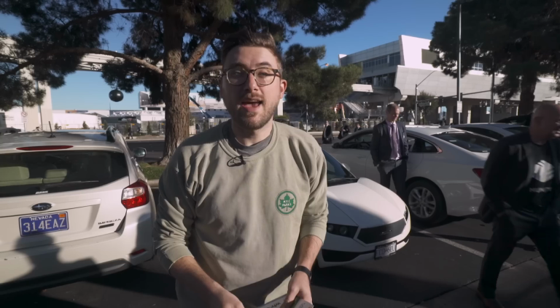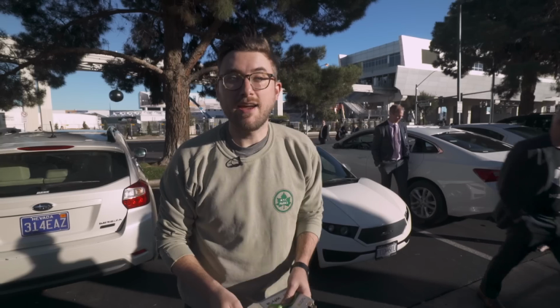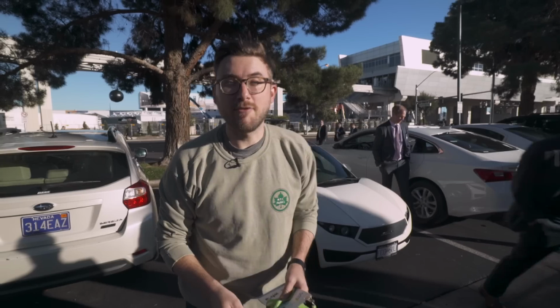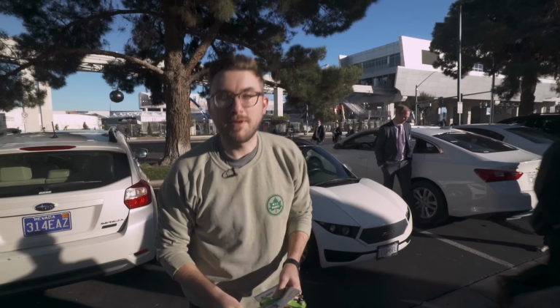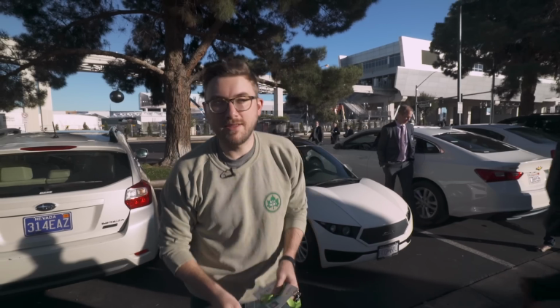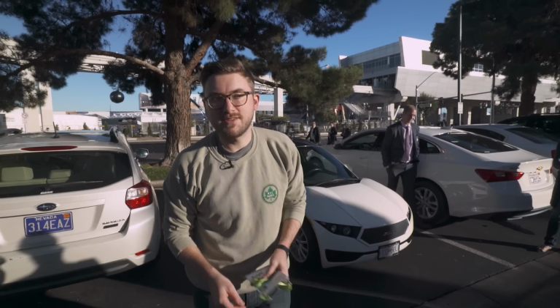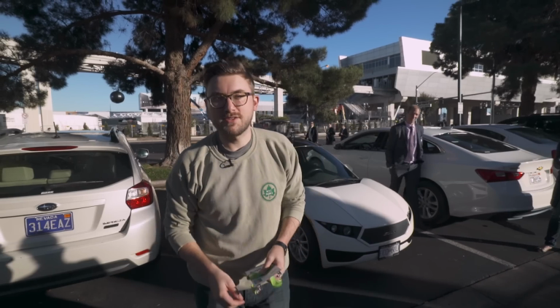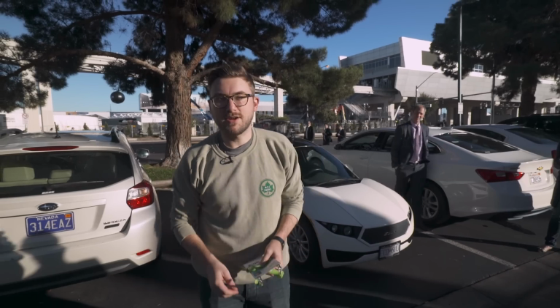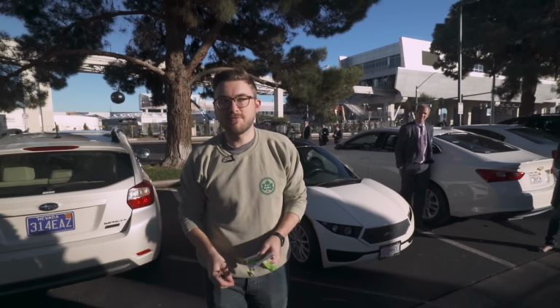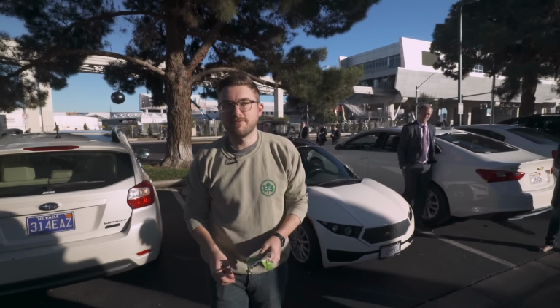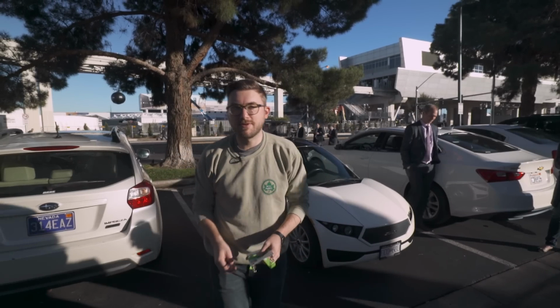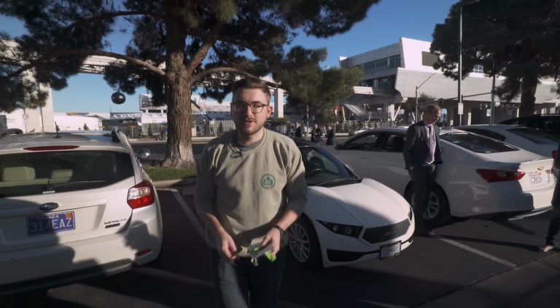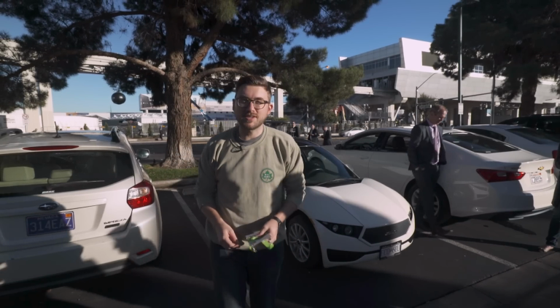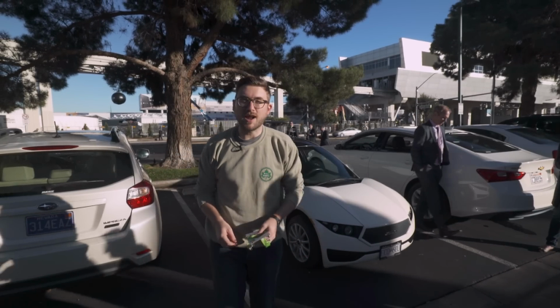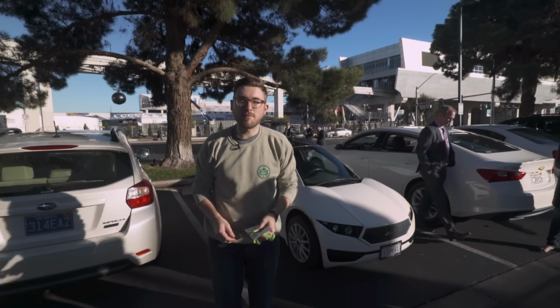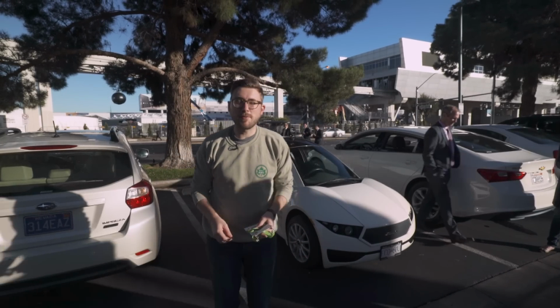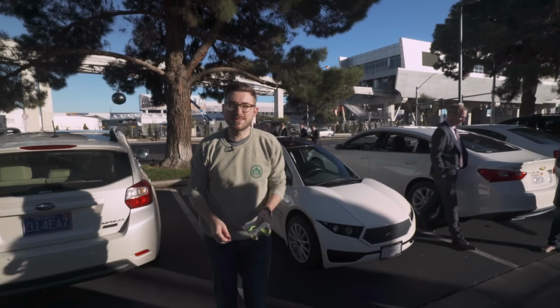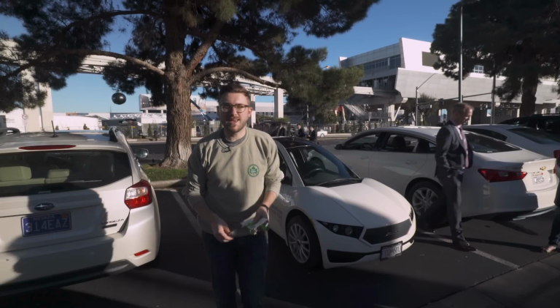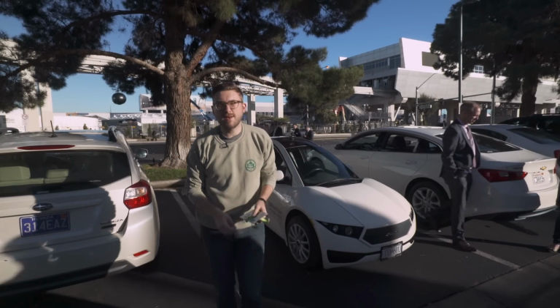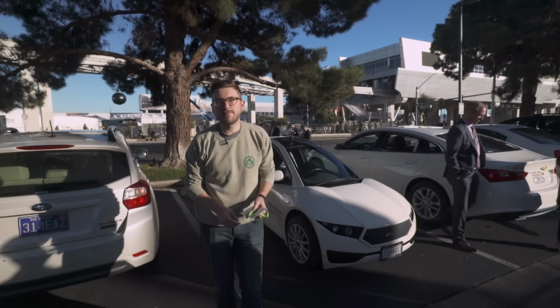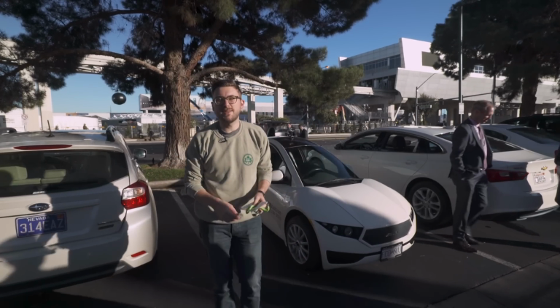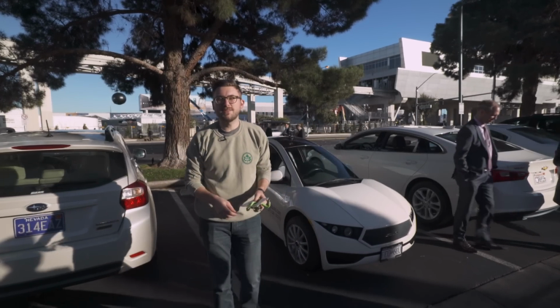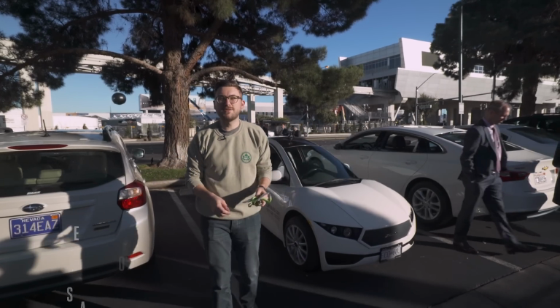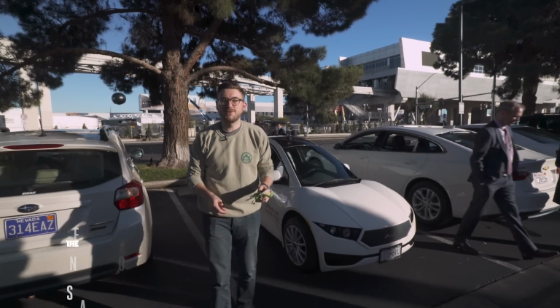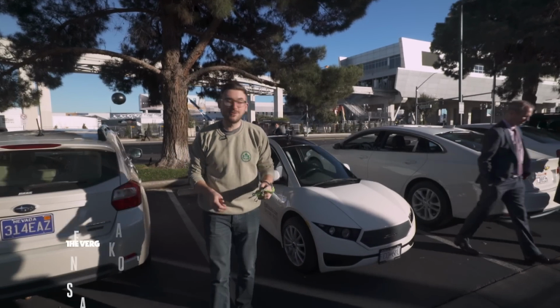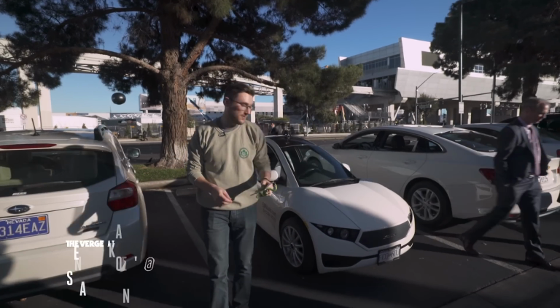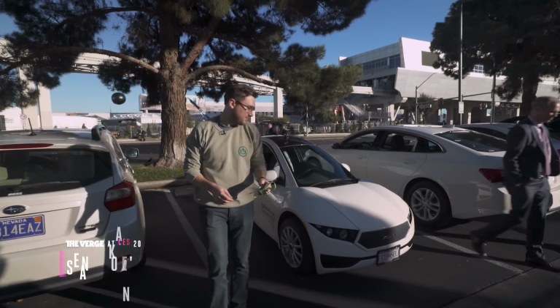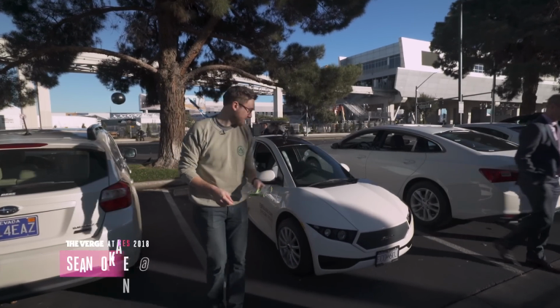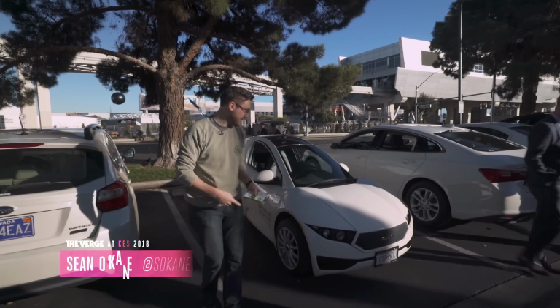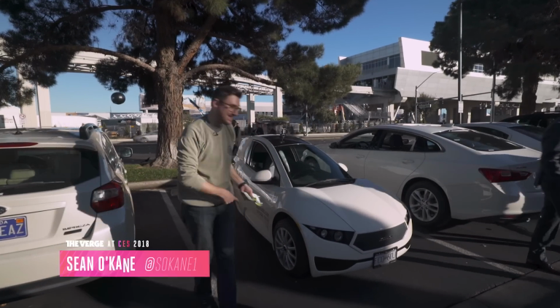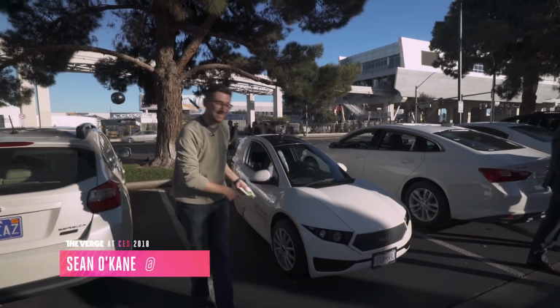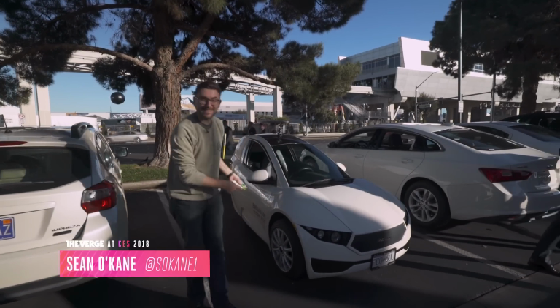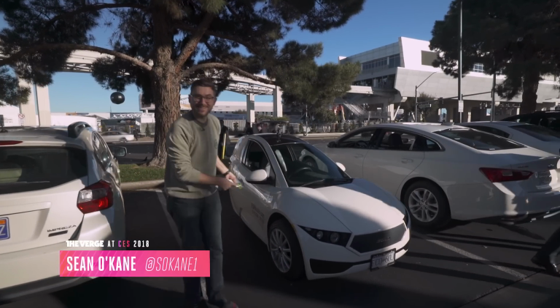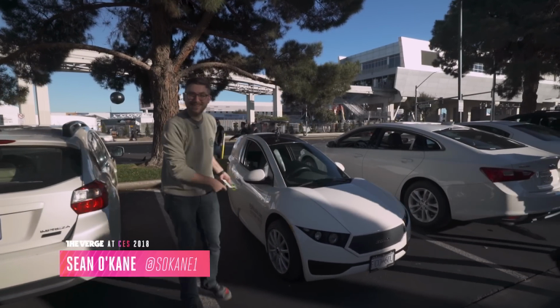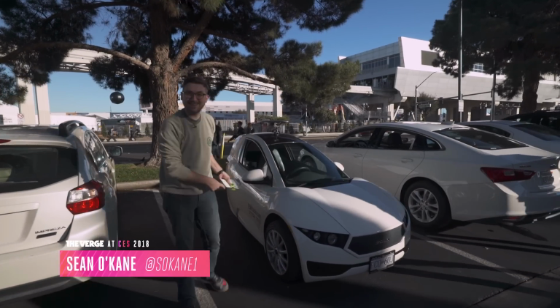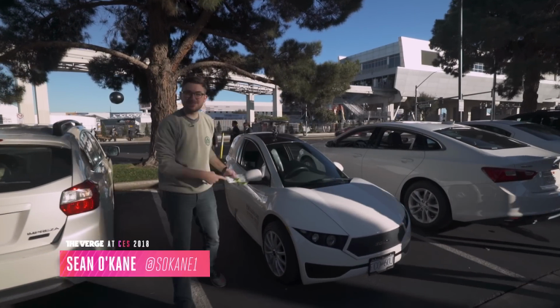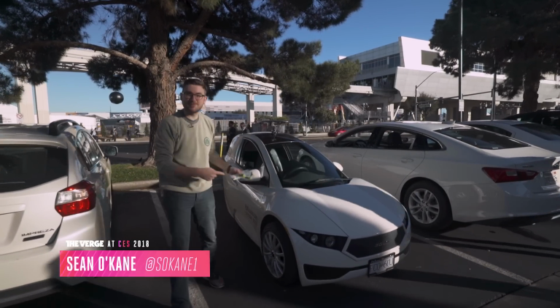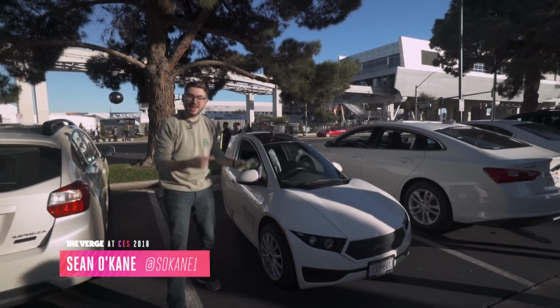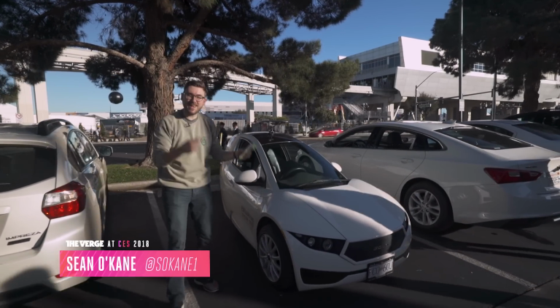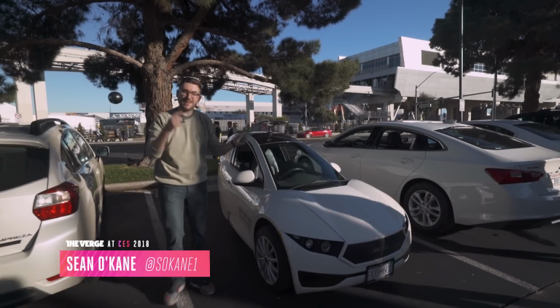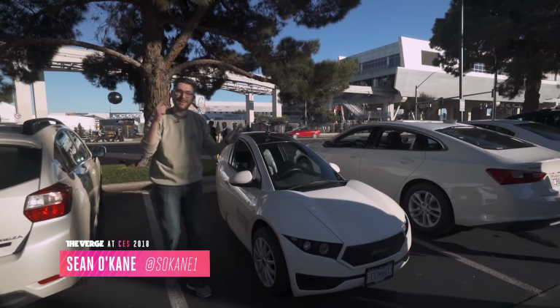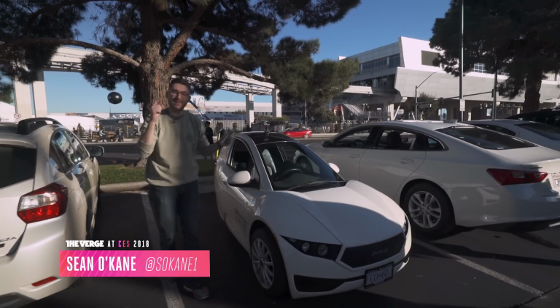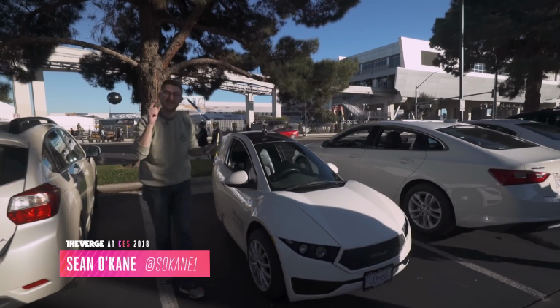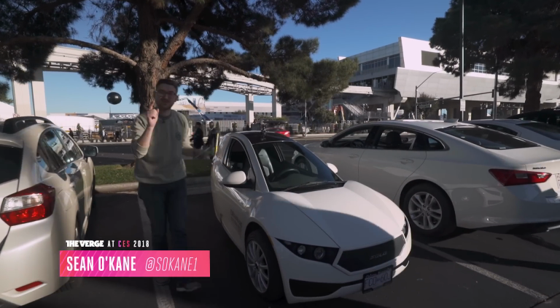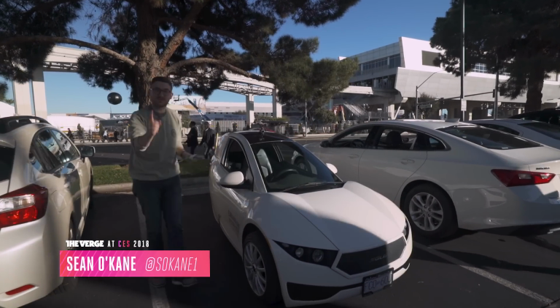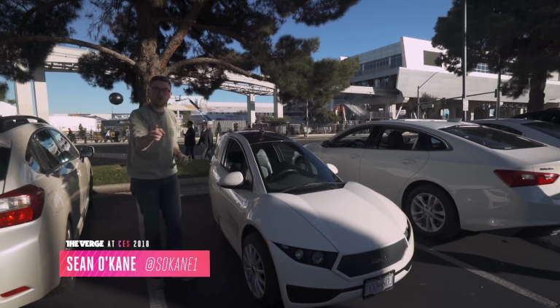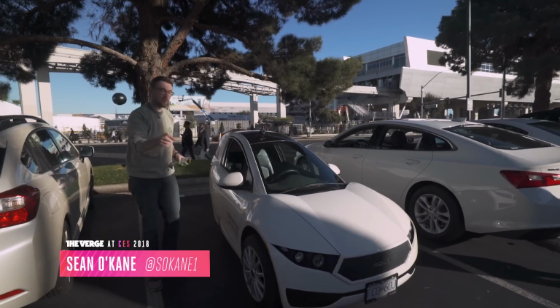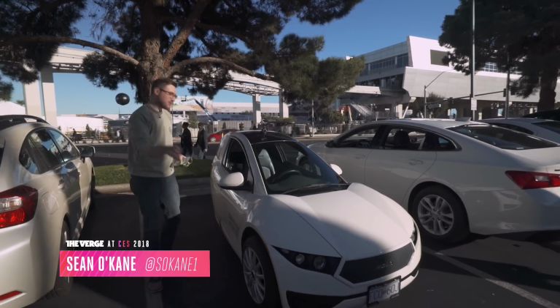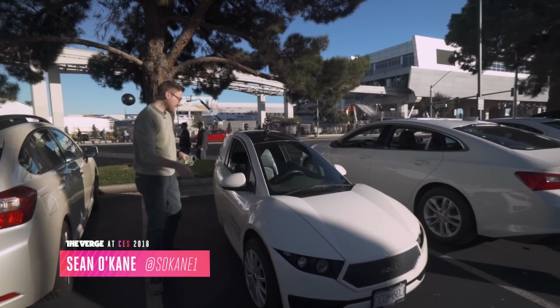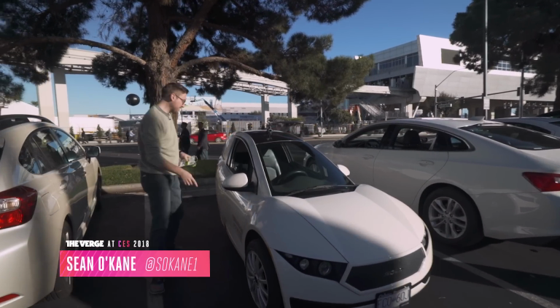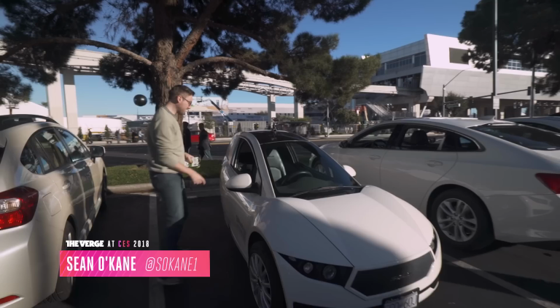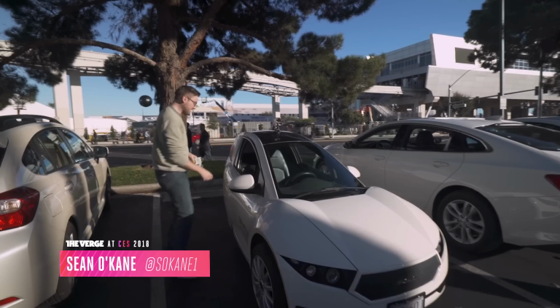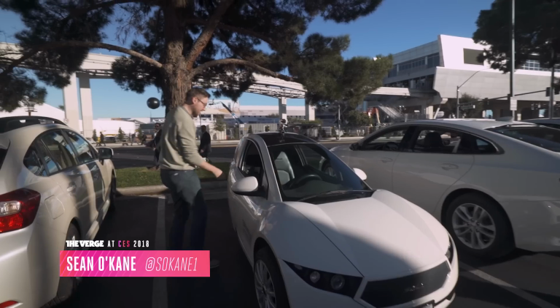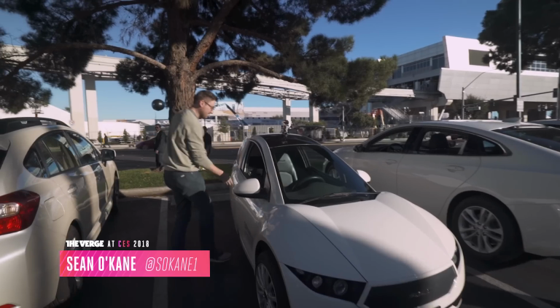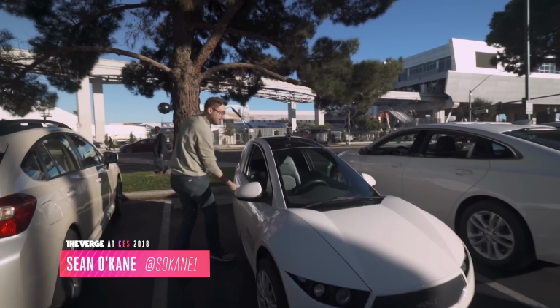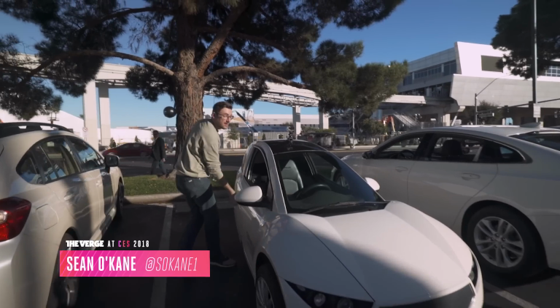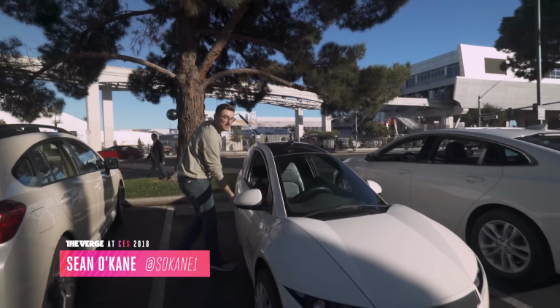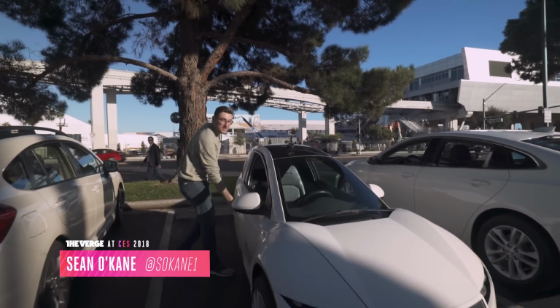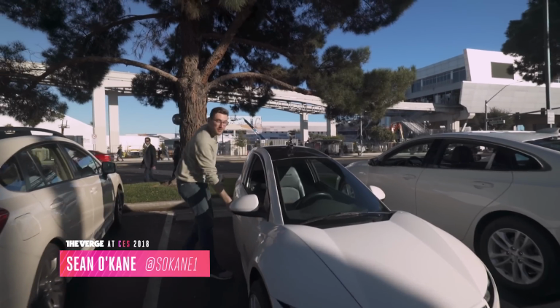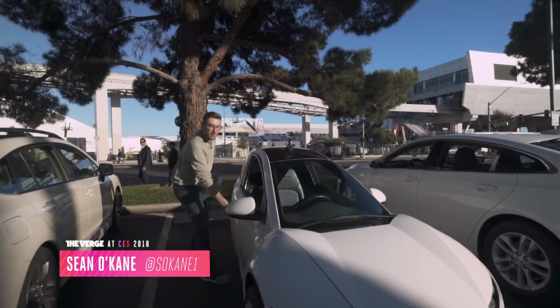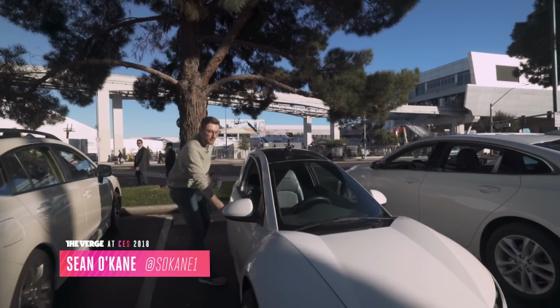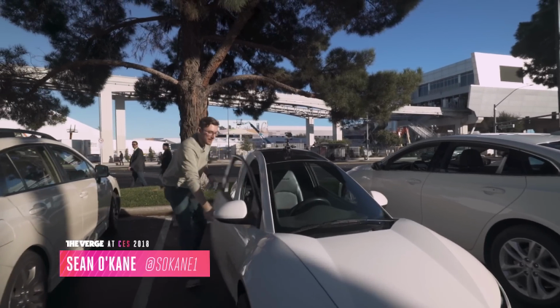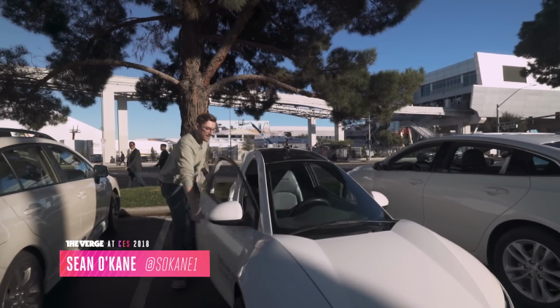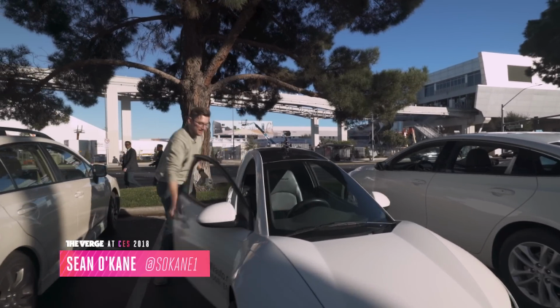Hey everybody, this is Sean with The Verge. I'm about to hop into the Electromechanica Solo EV. Let's go for a ride.